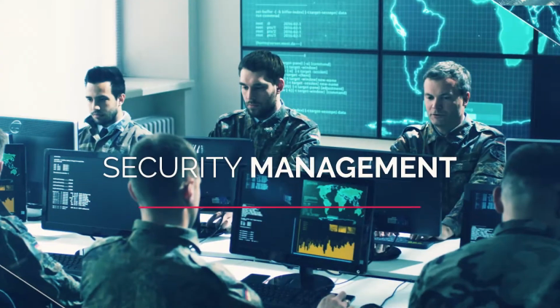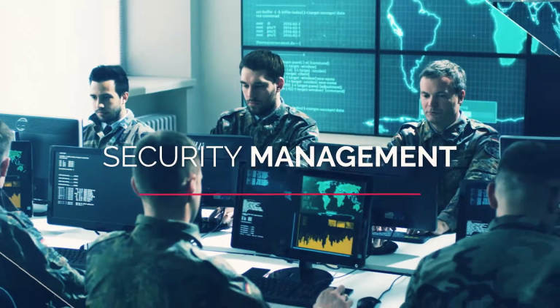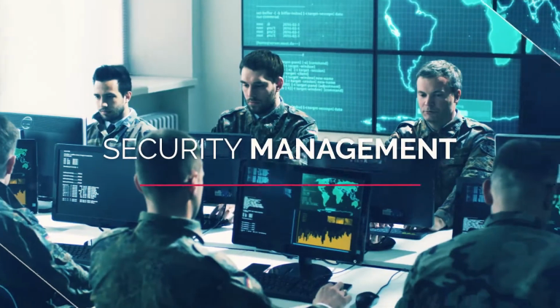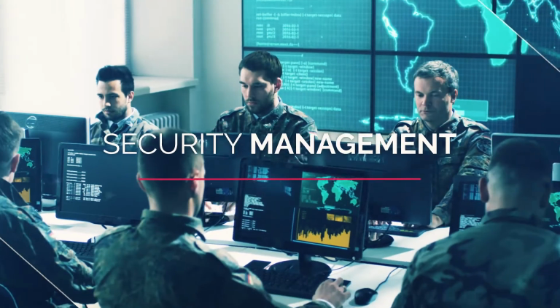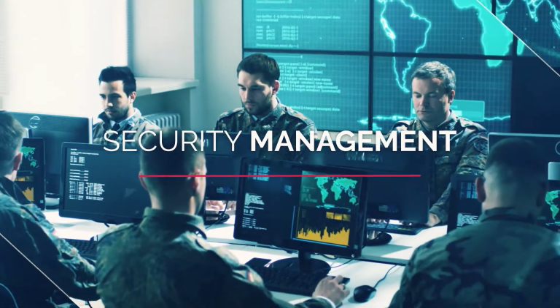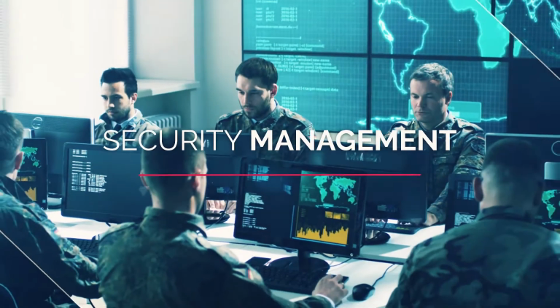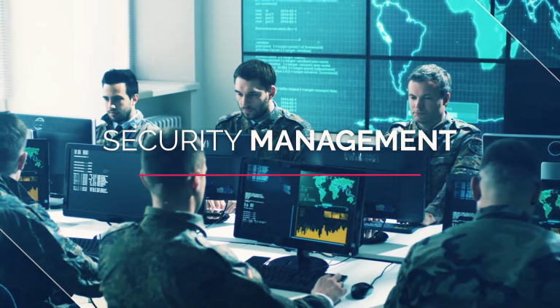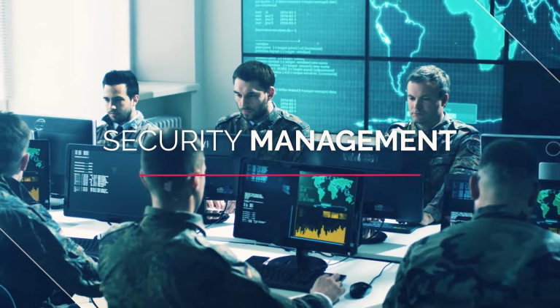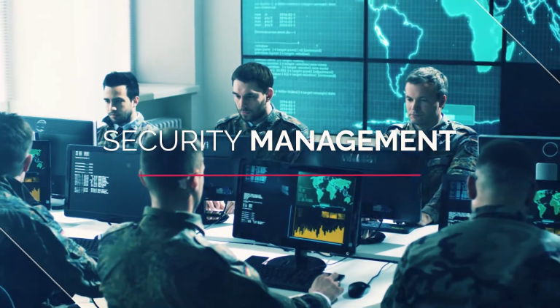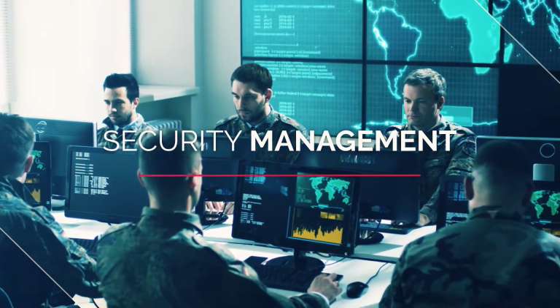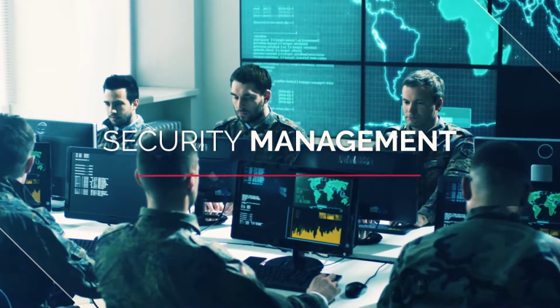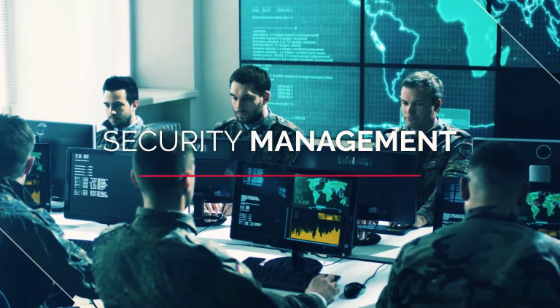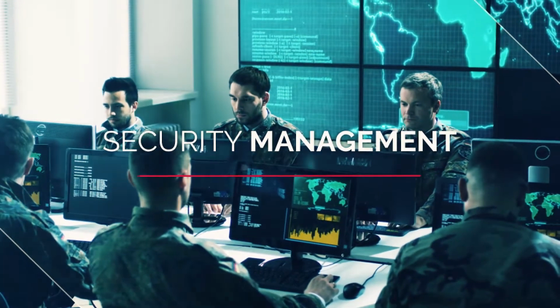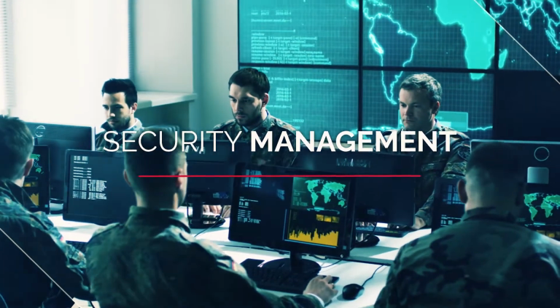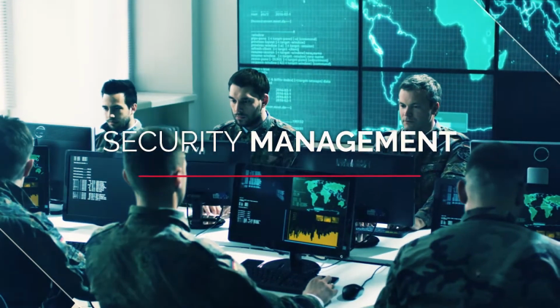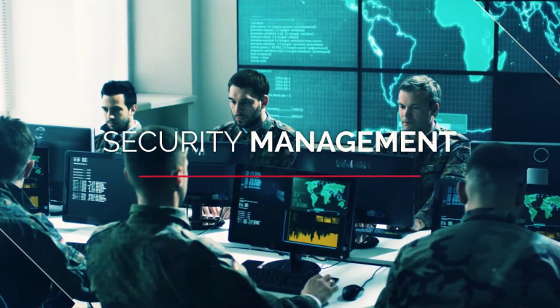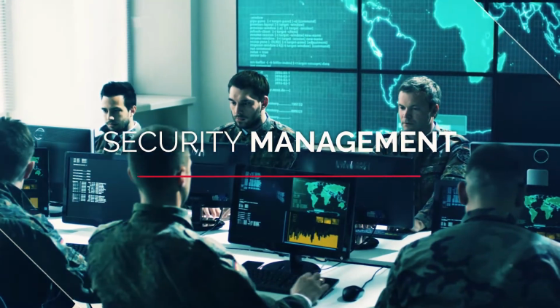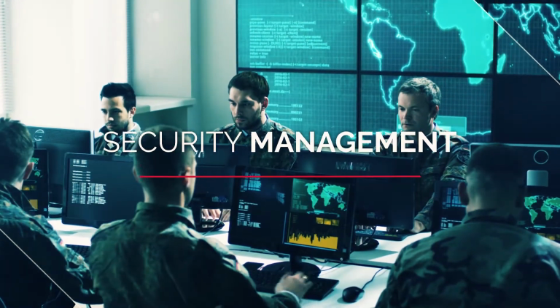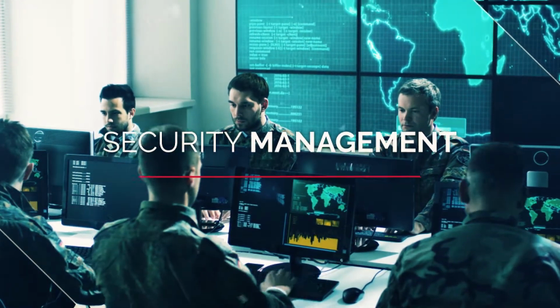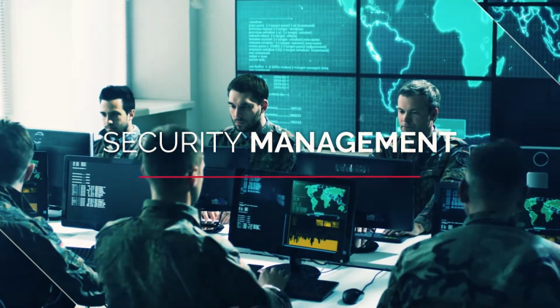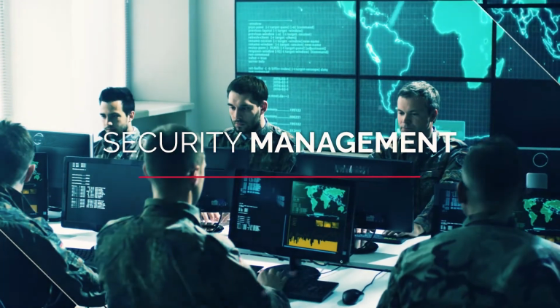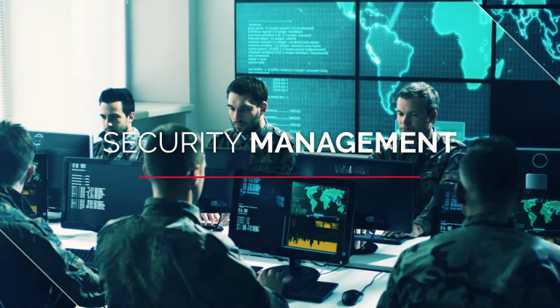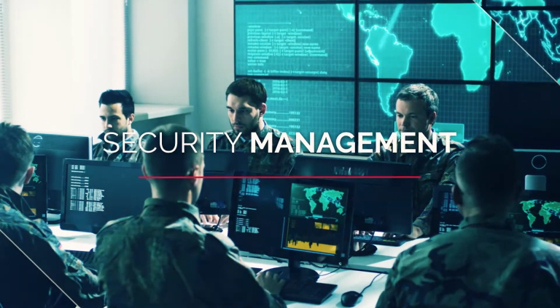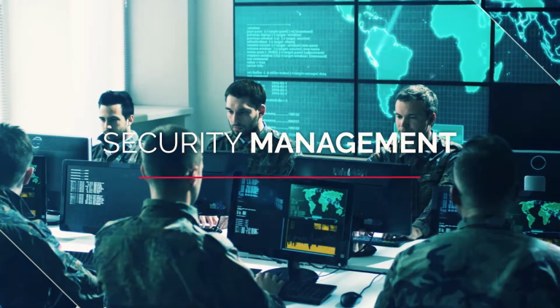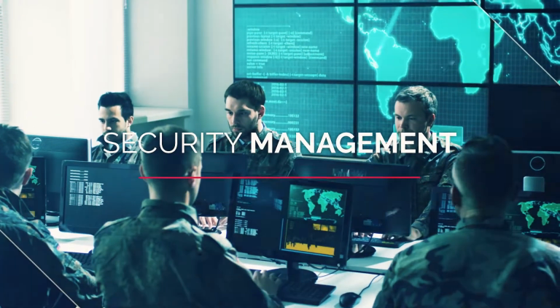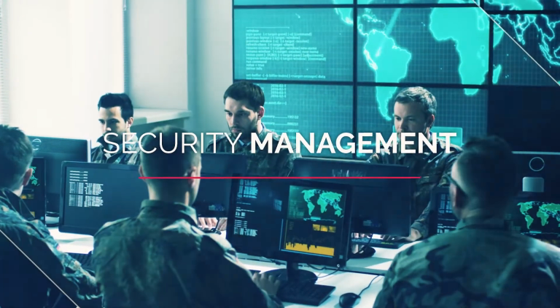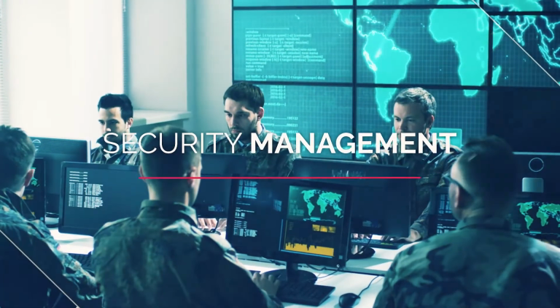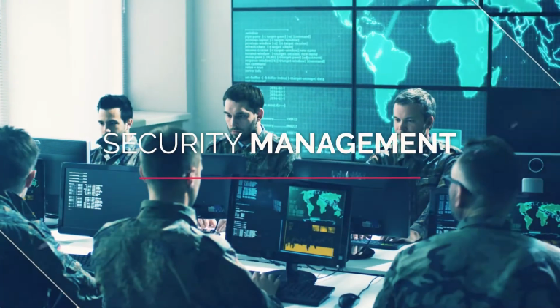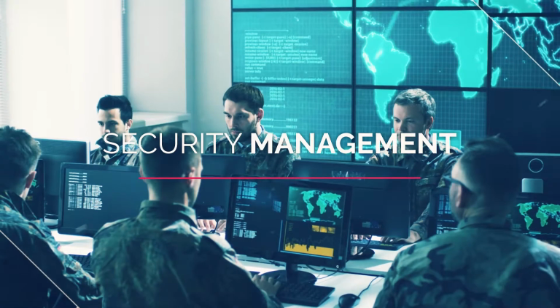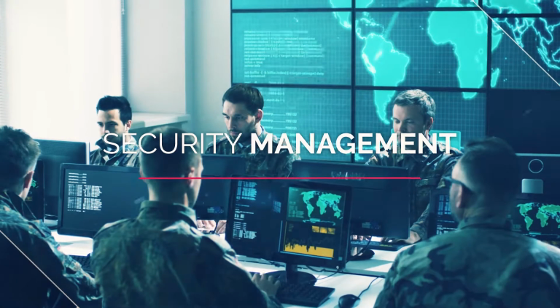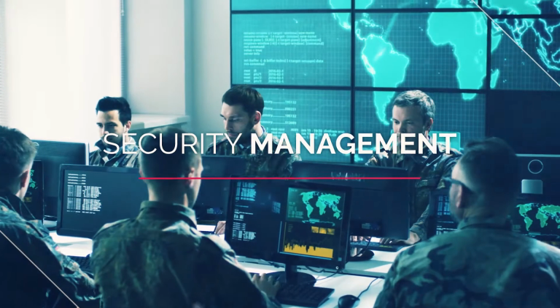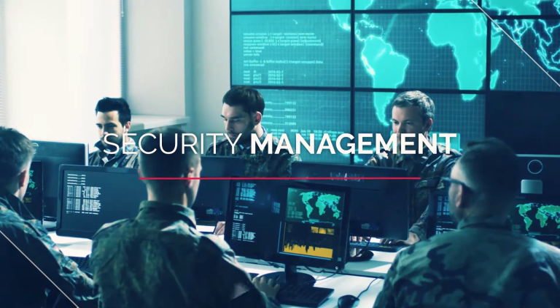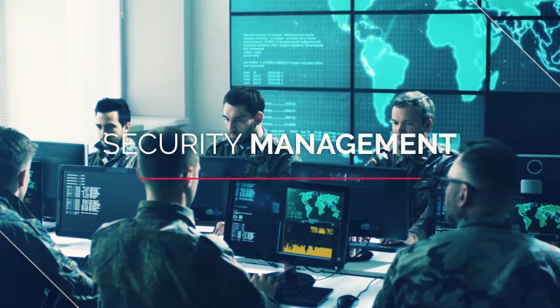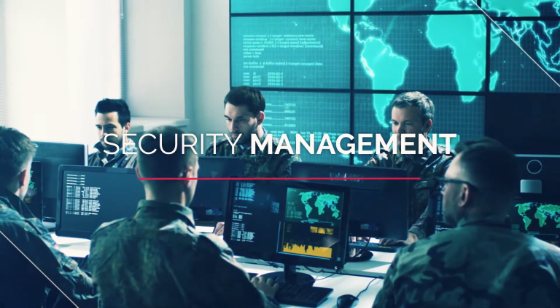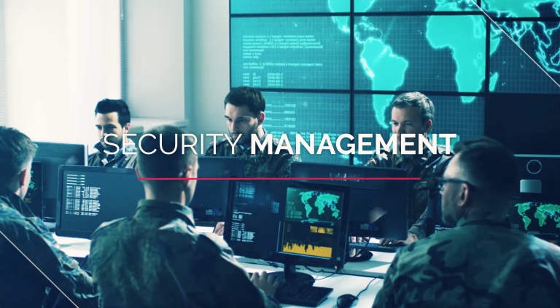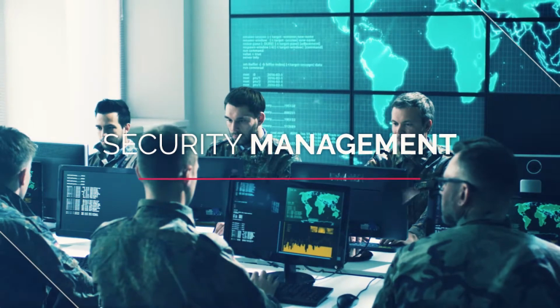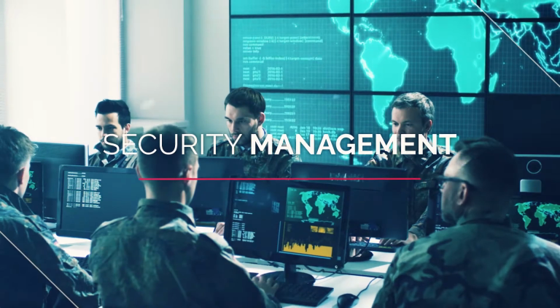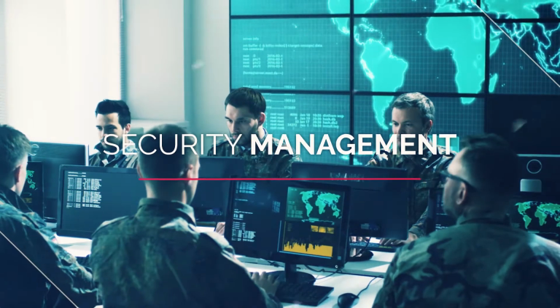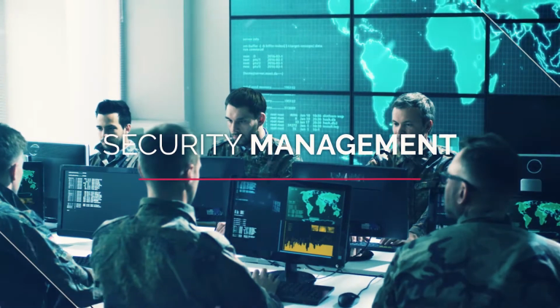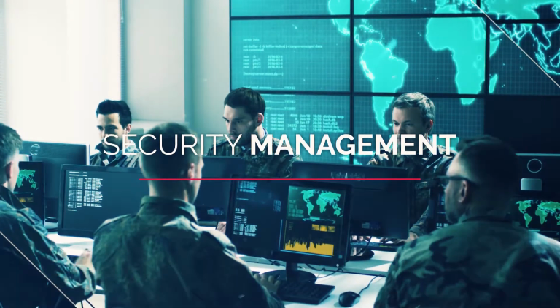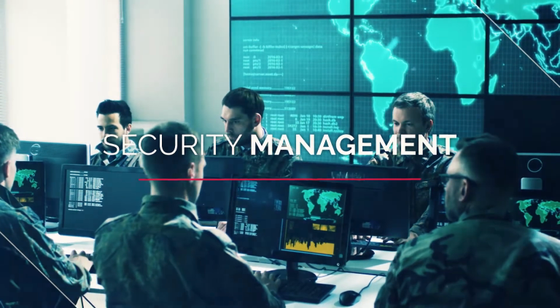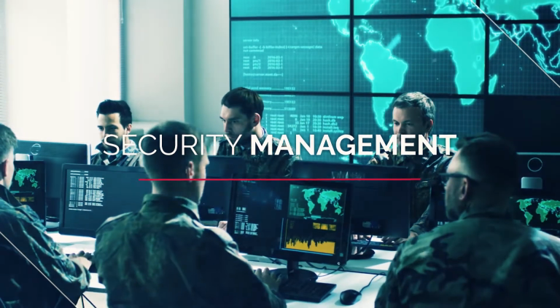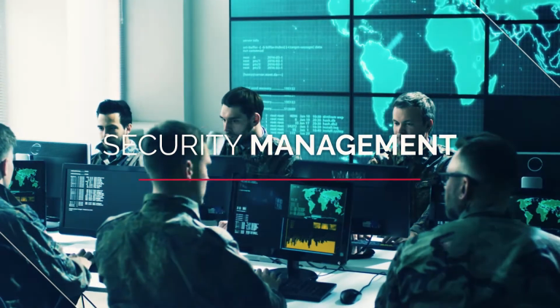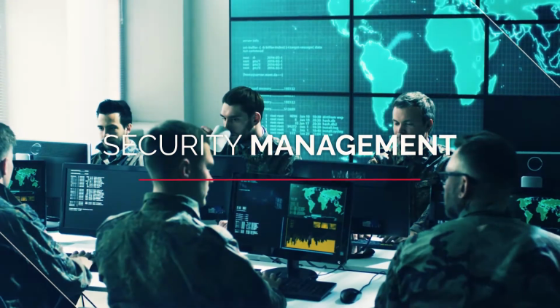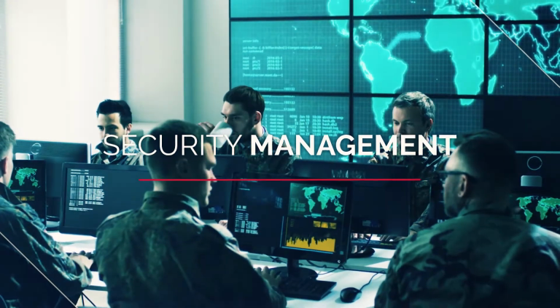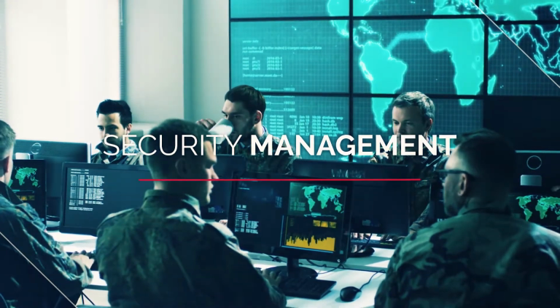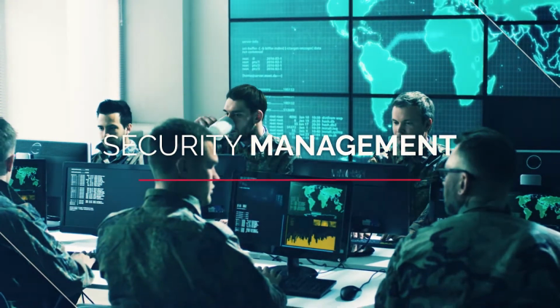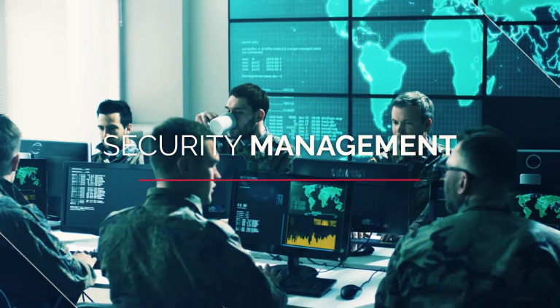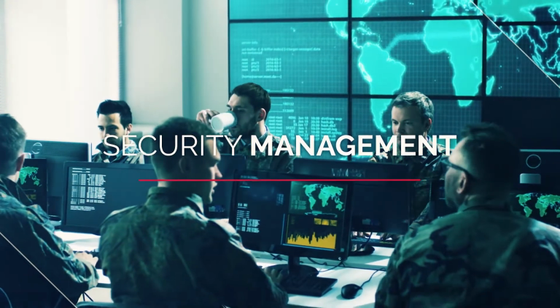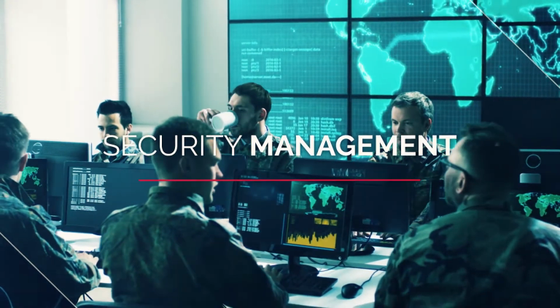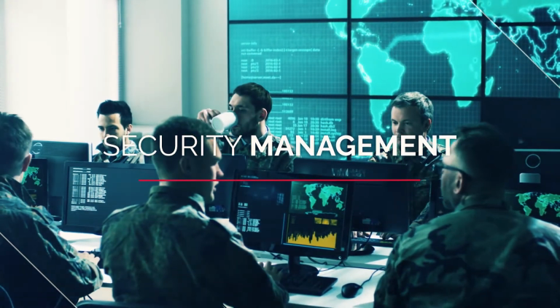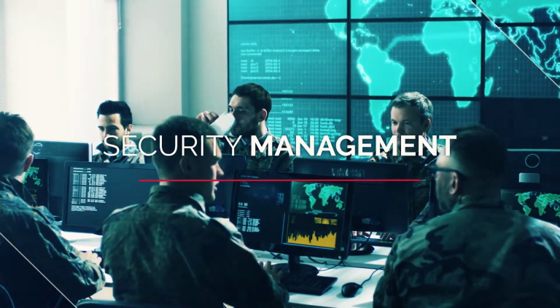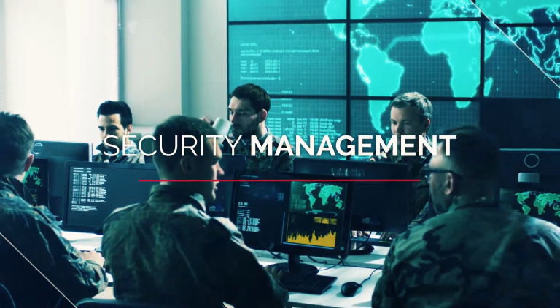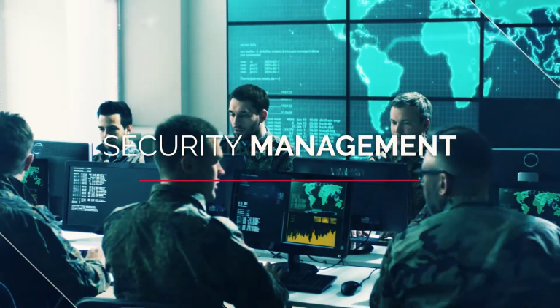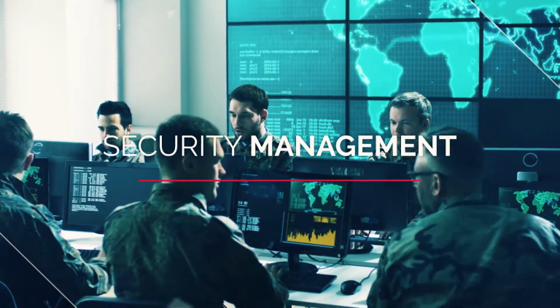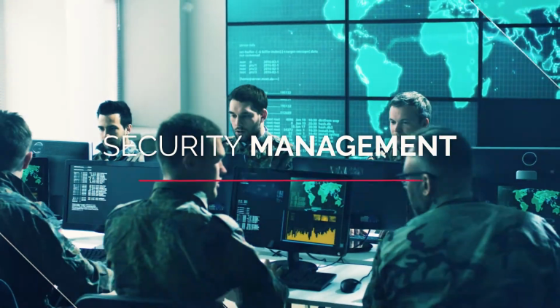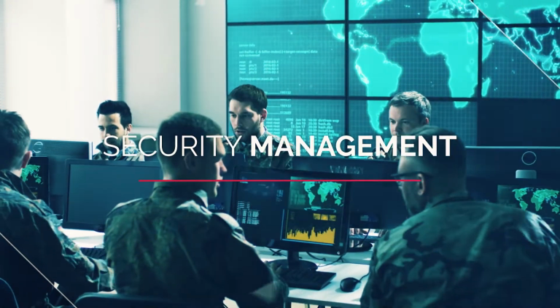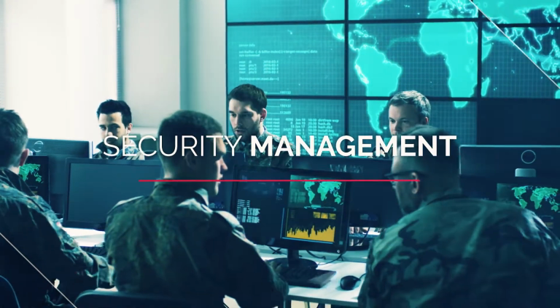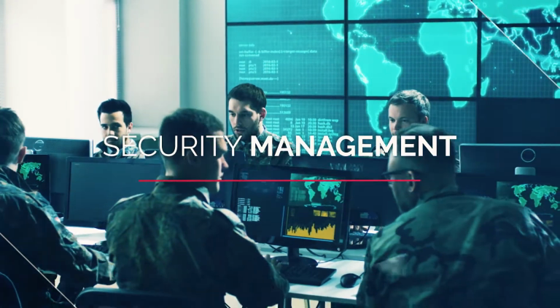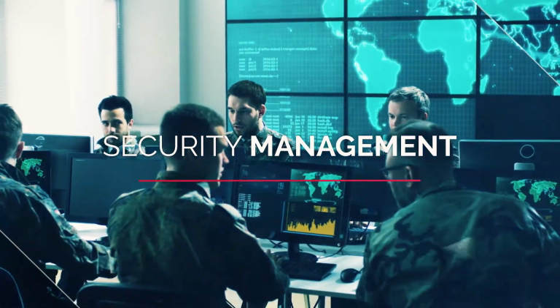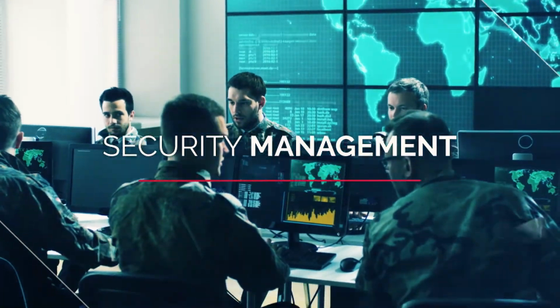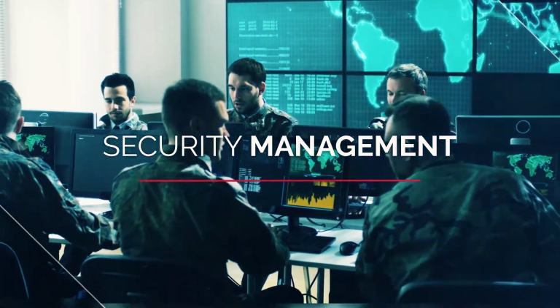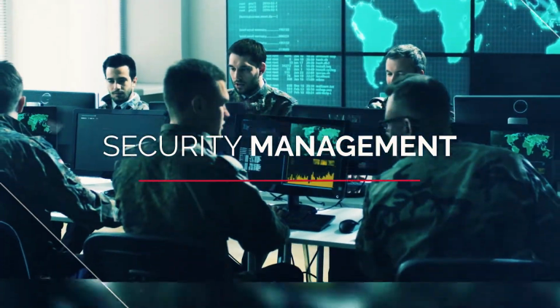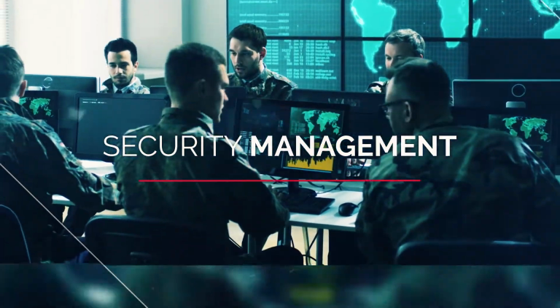Secure your defense products with GenSuite Security Management — log and track security concerns, manage incidents, and more.